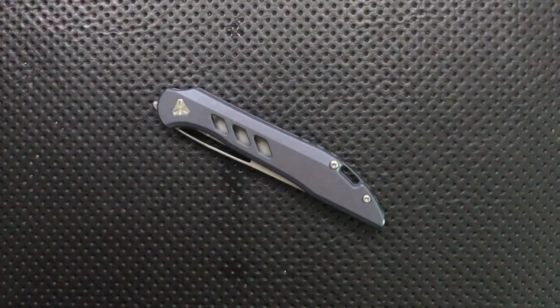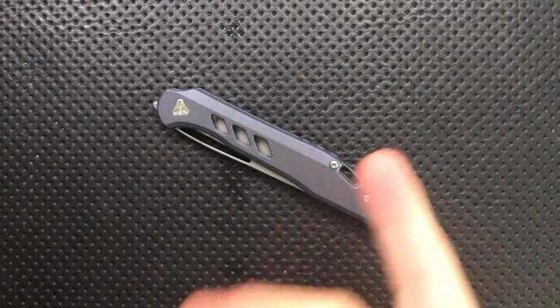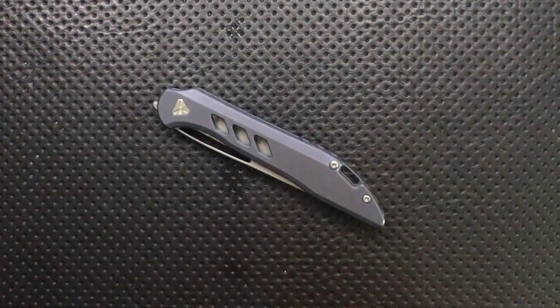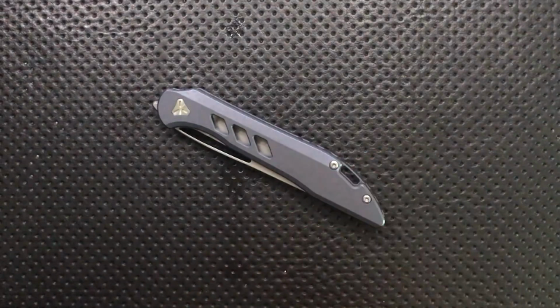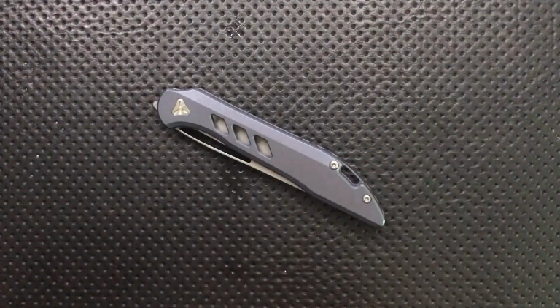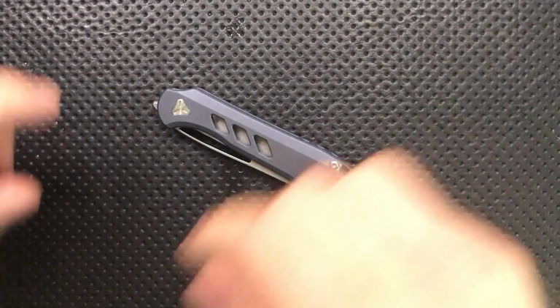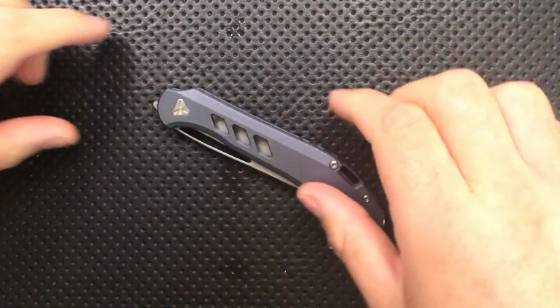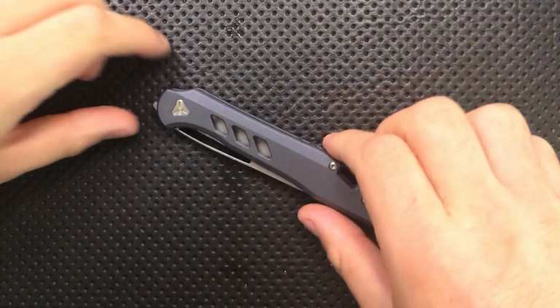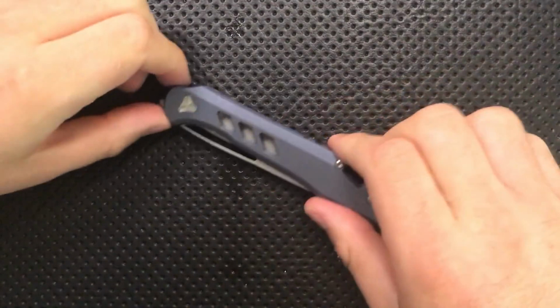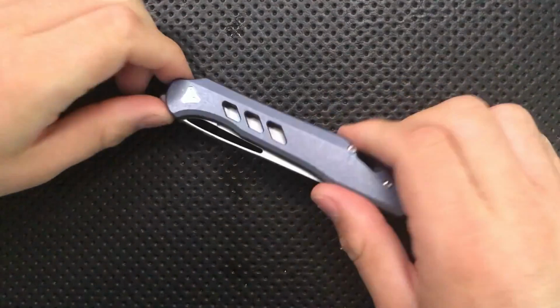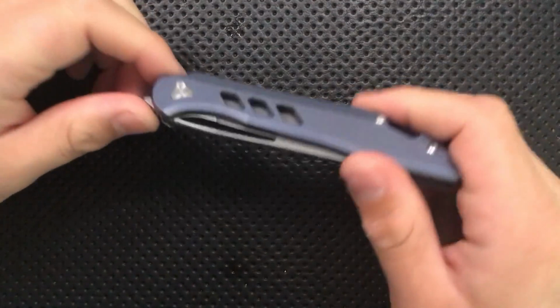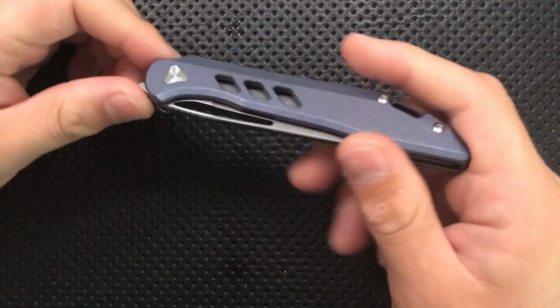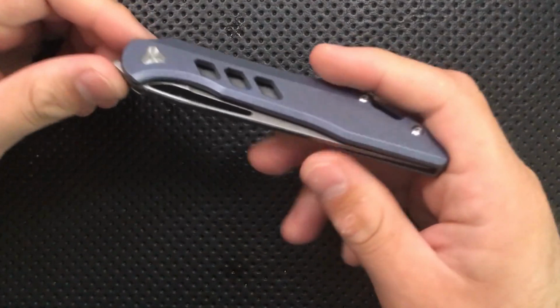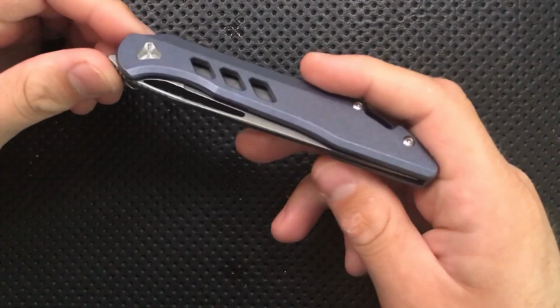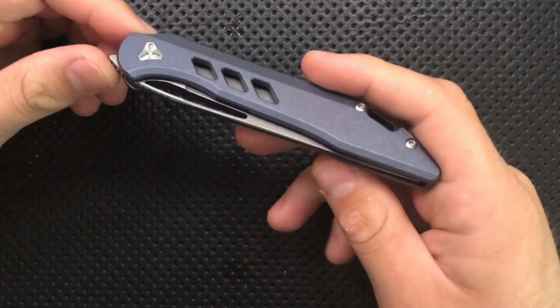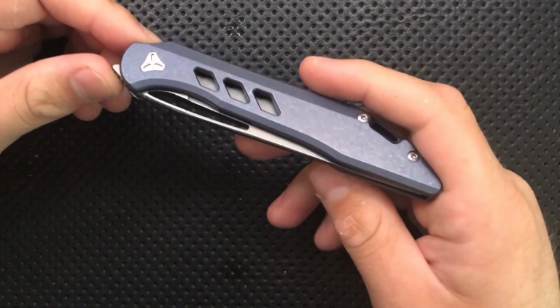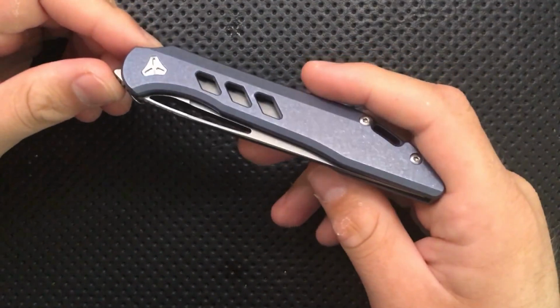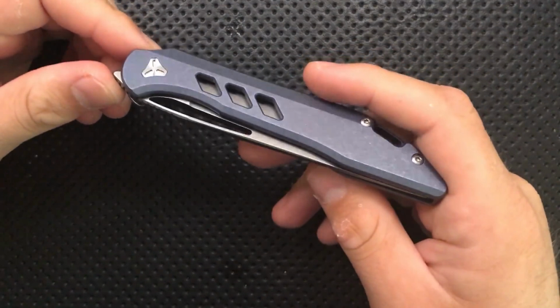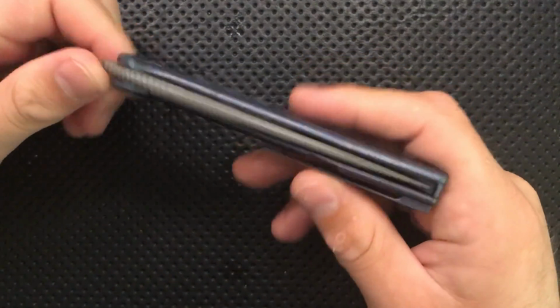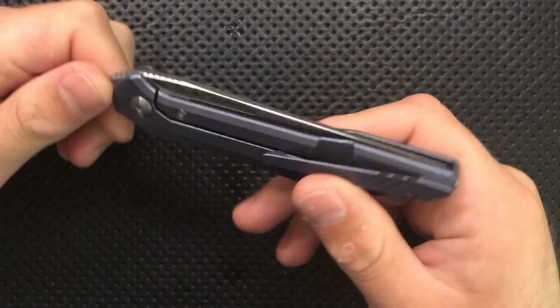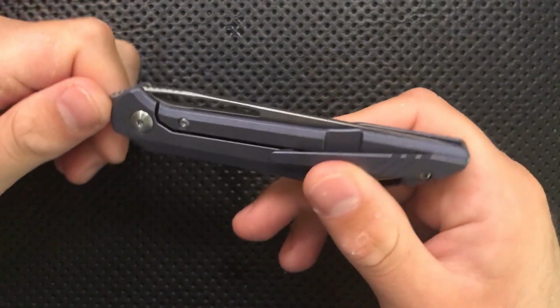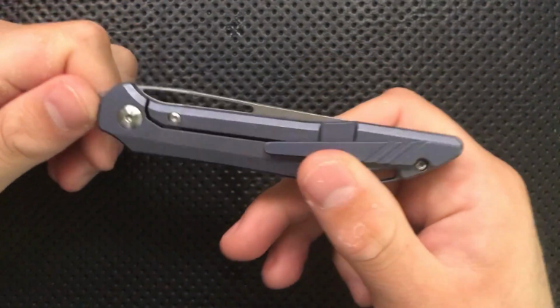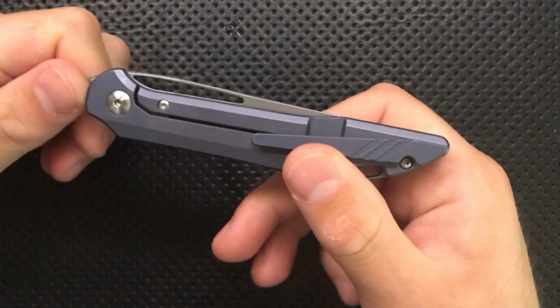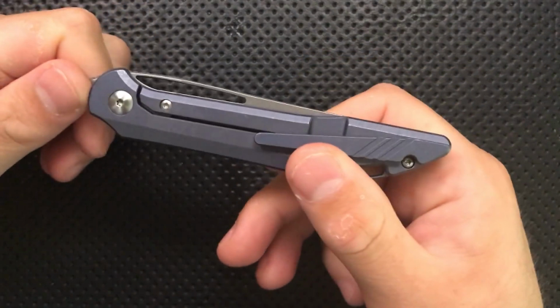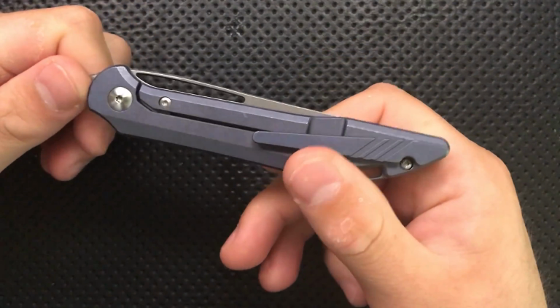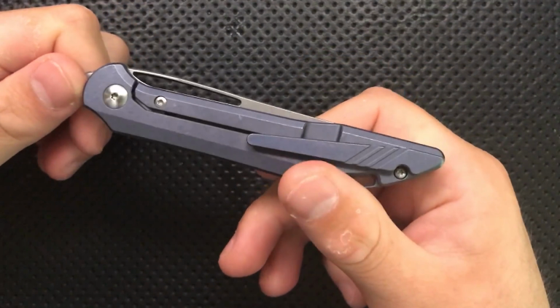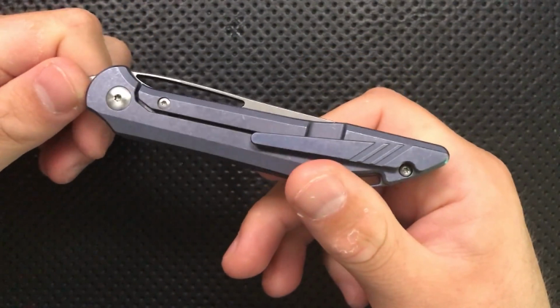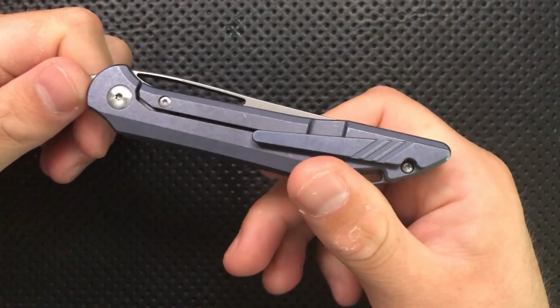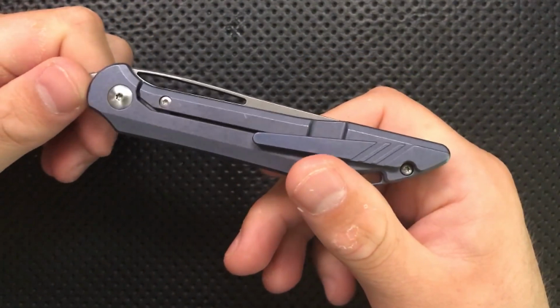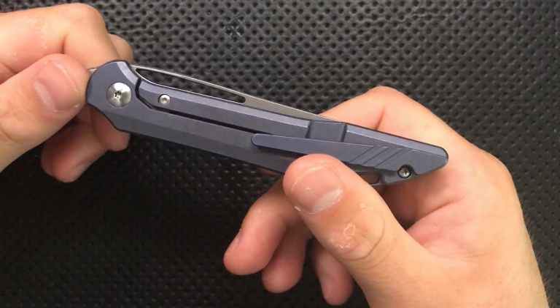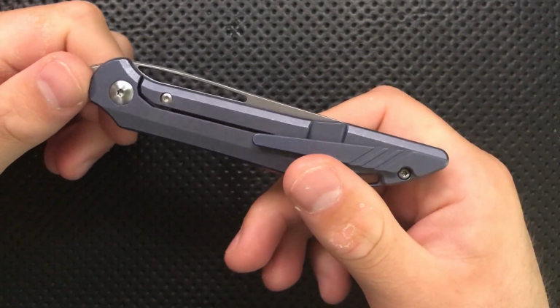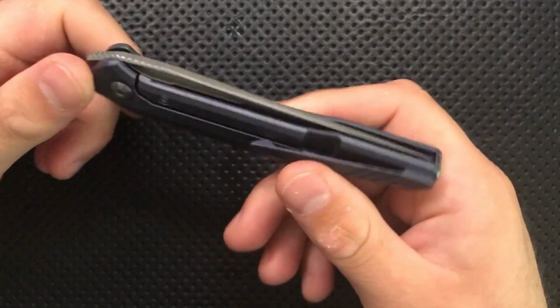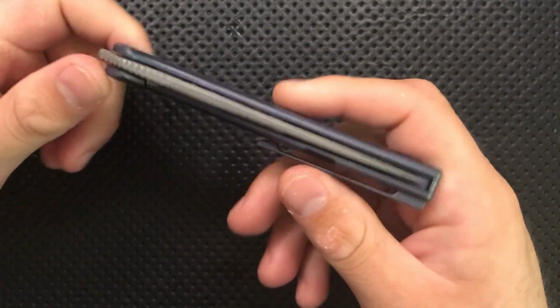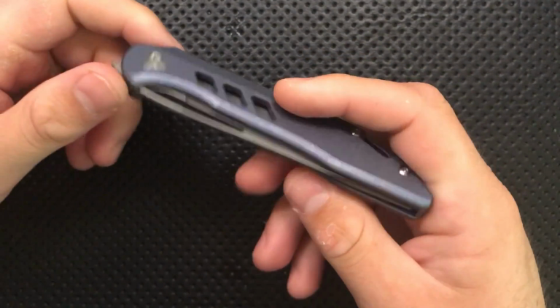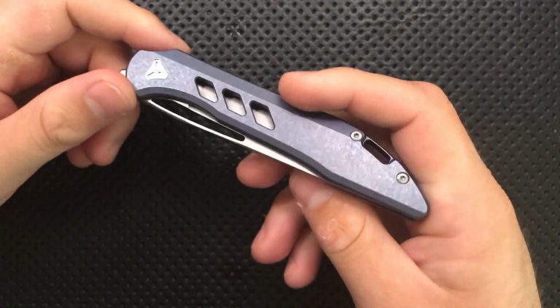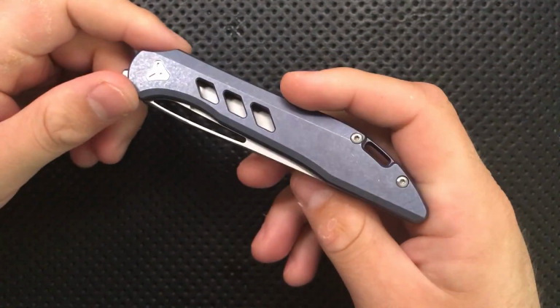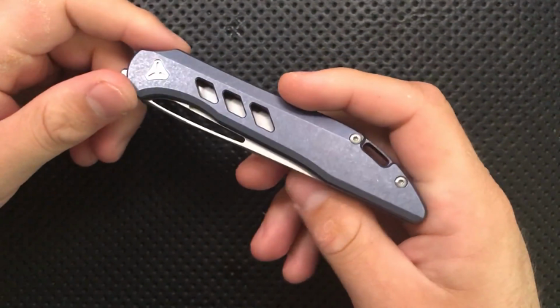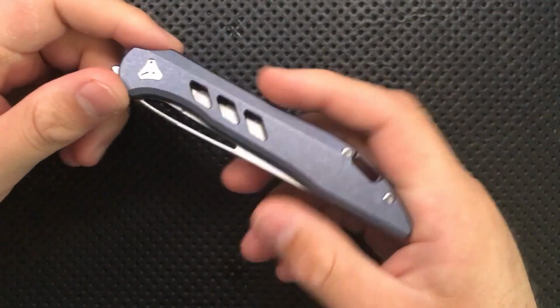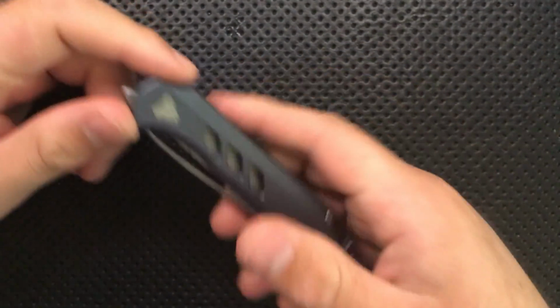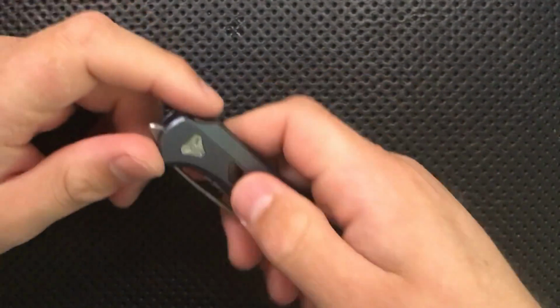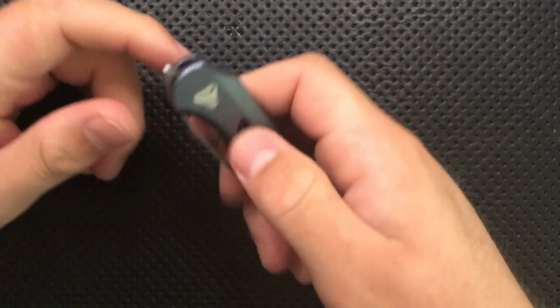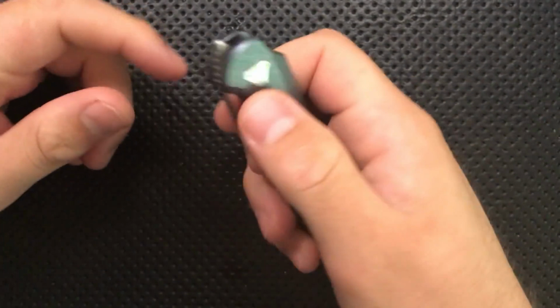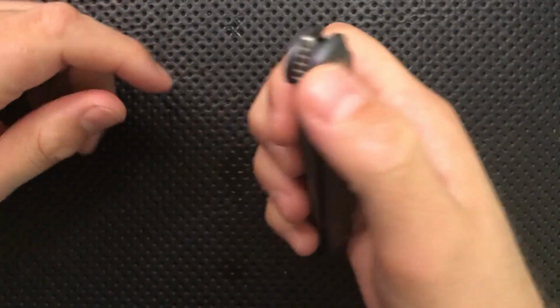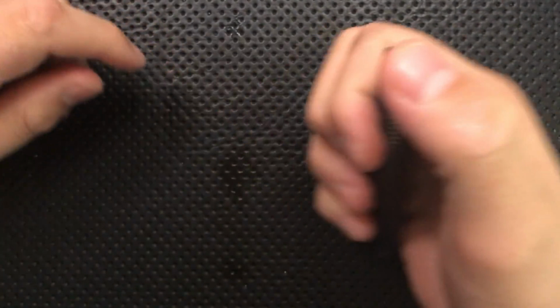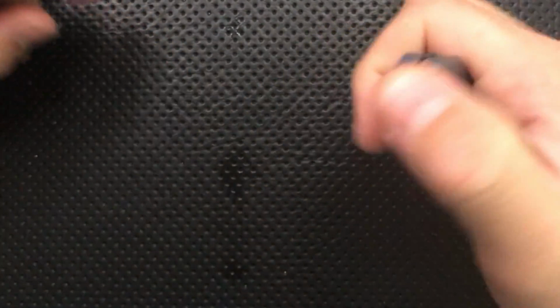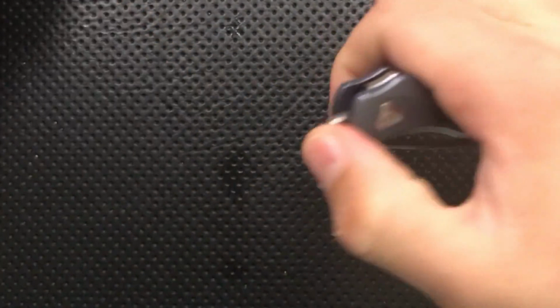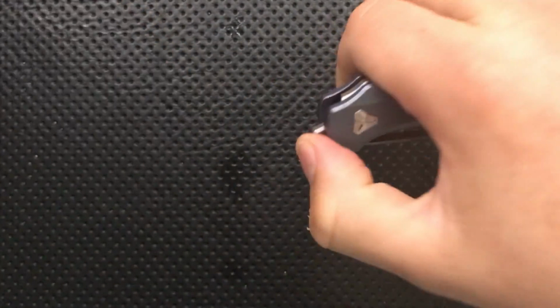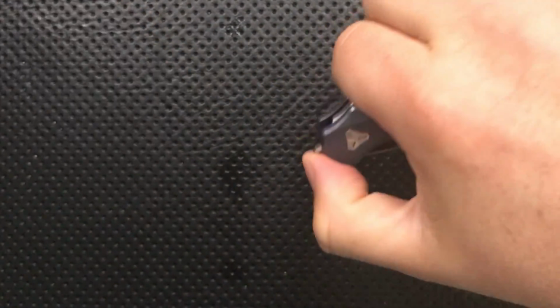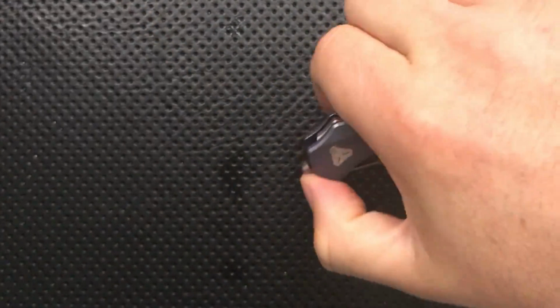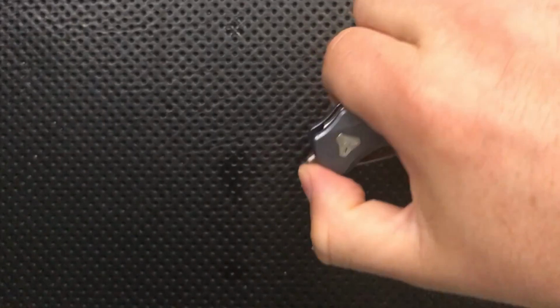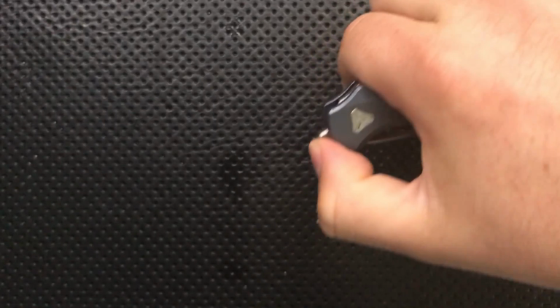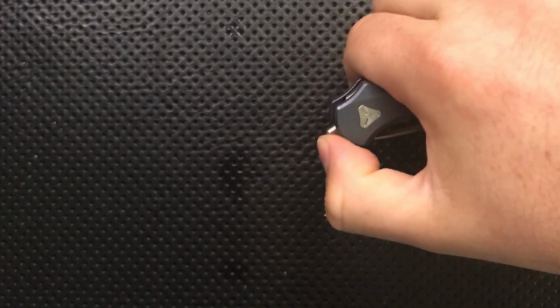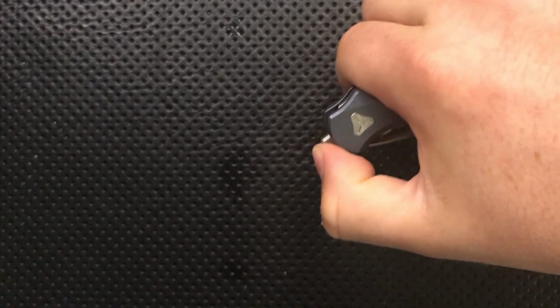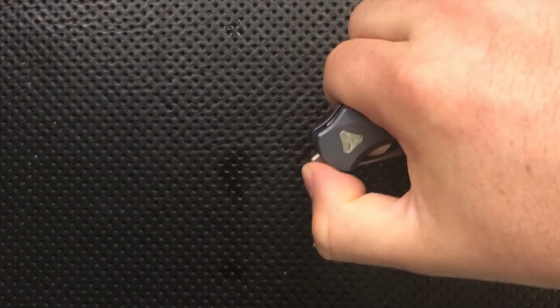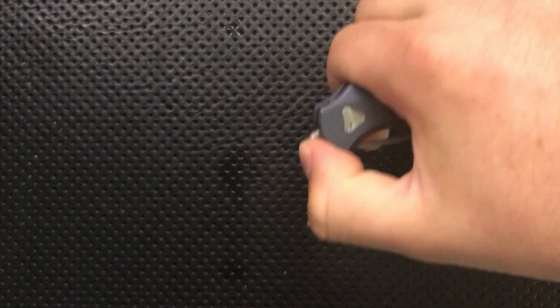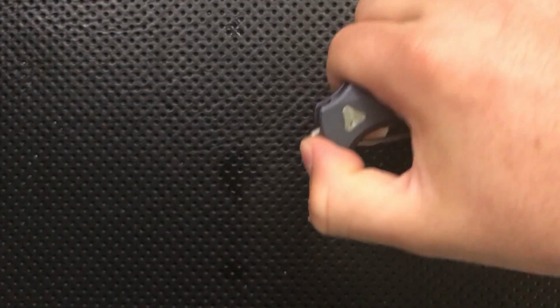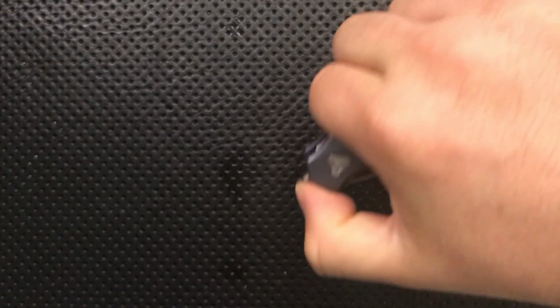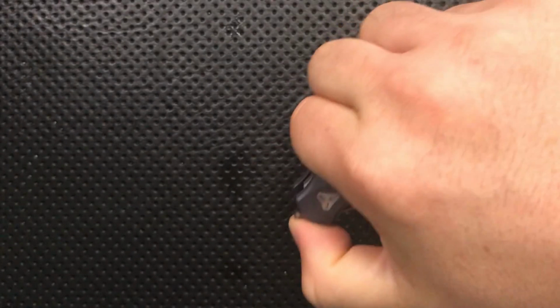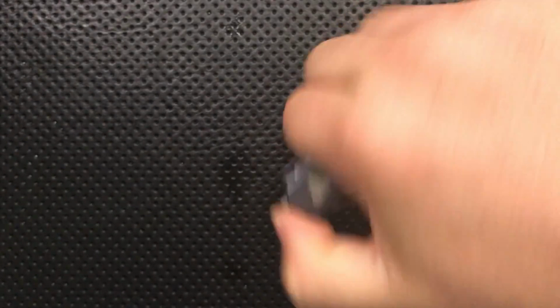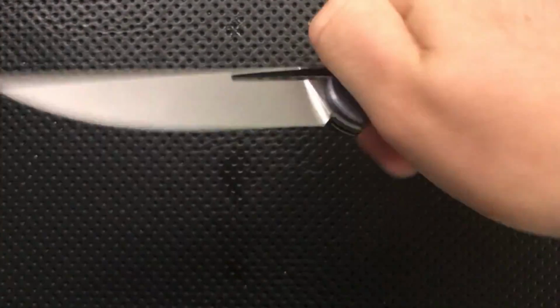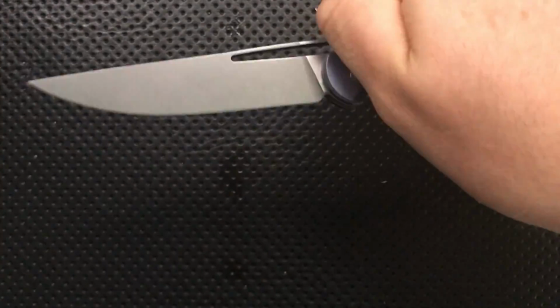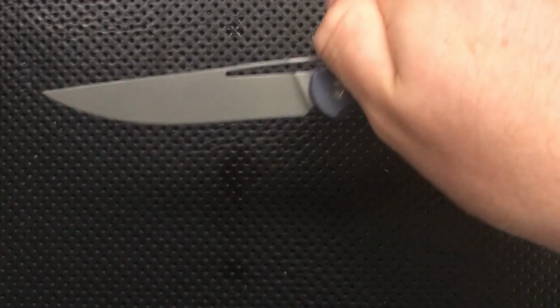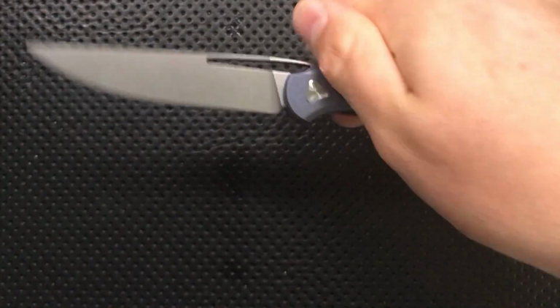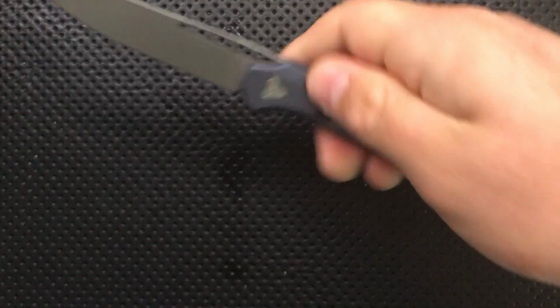Hey everybody, Nick here, and today we're going to do a little disassembly and maintenance on this very interesting little knife right here. This is the Boos Blades Smoke.